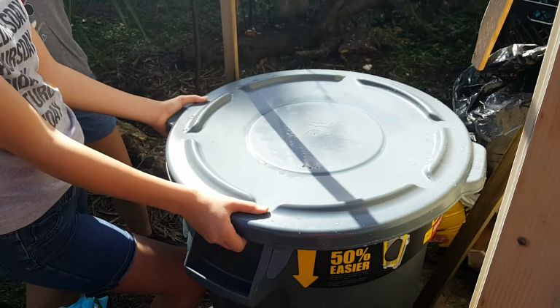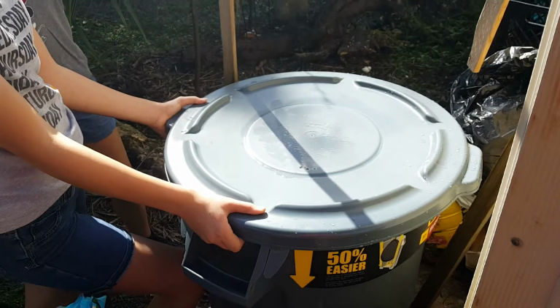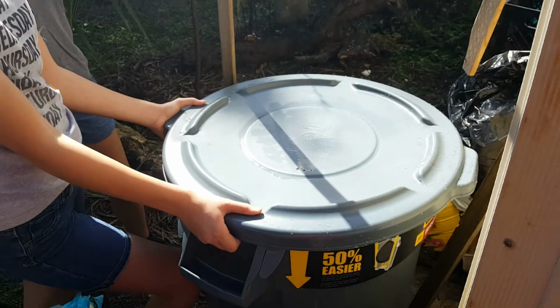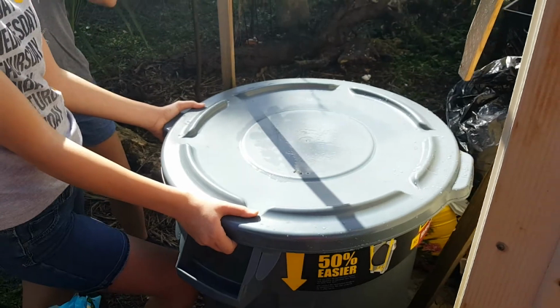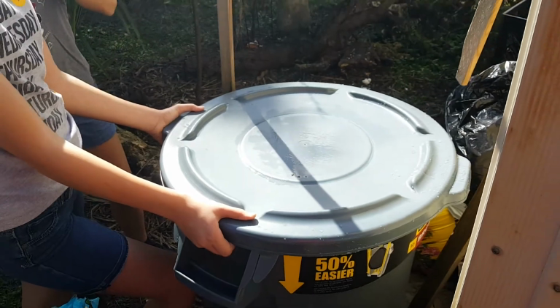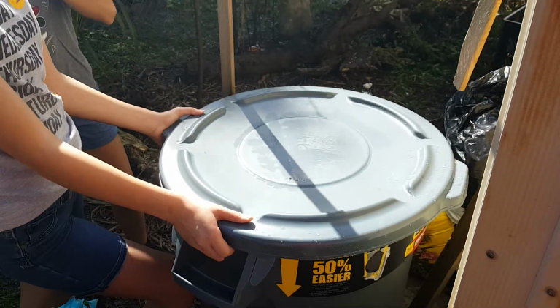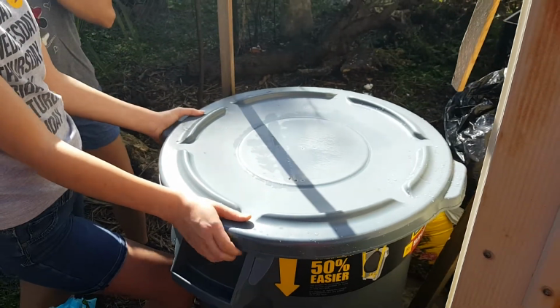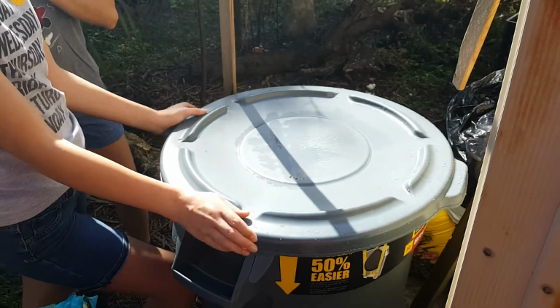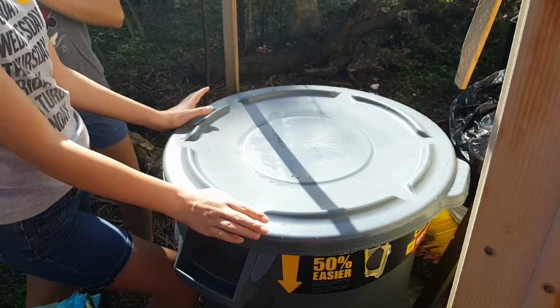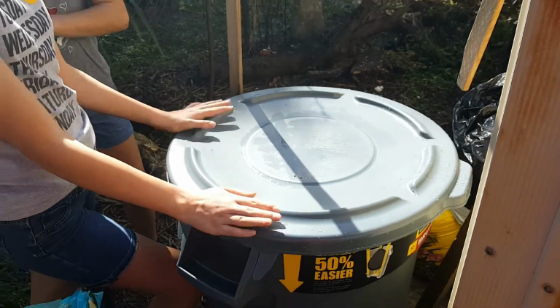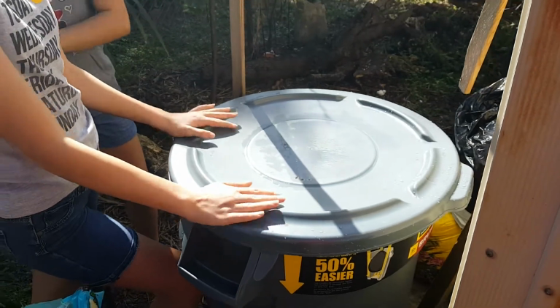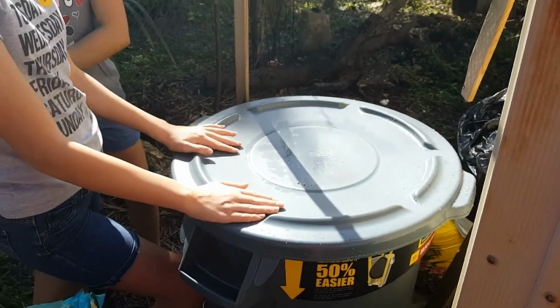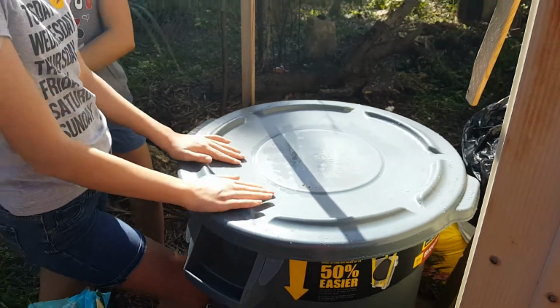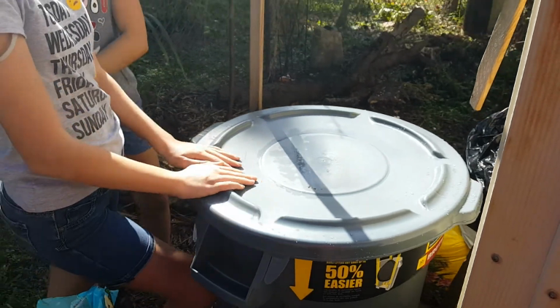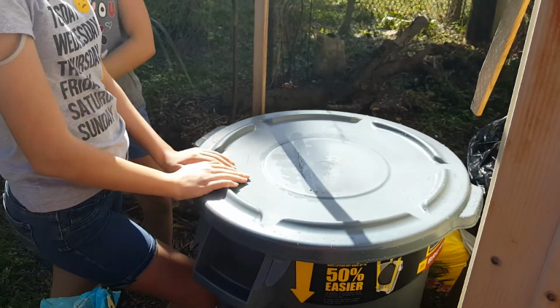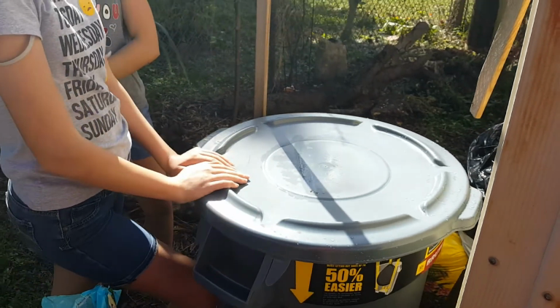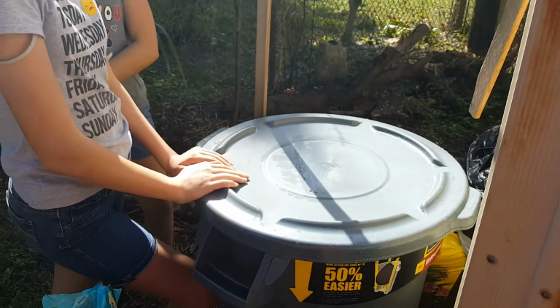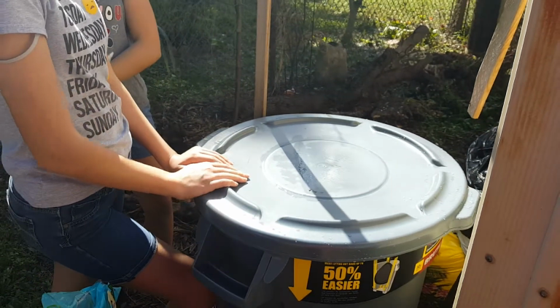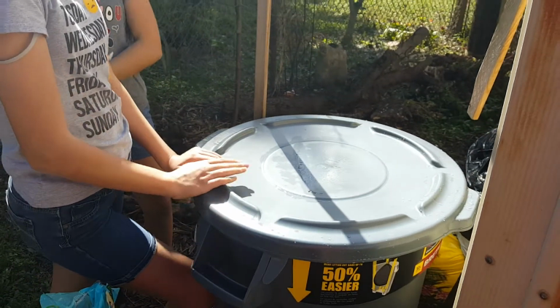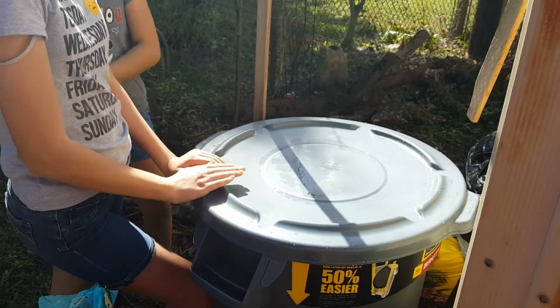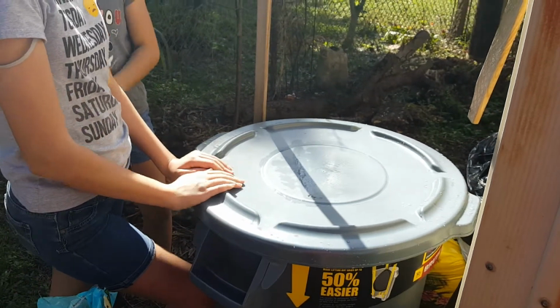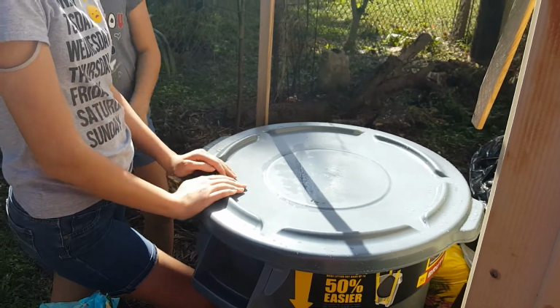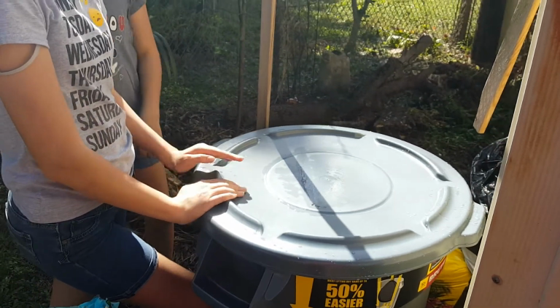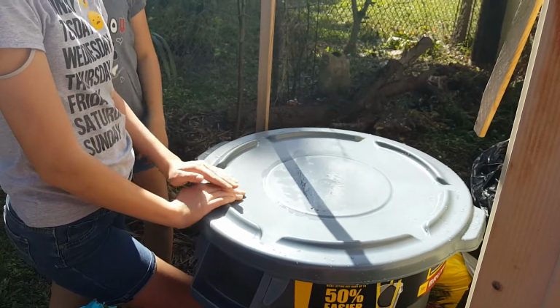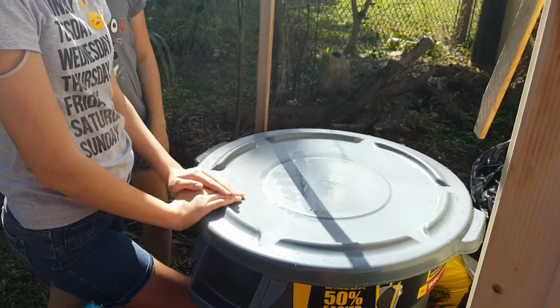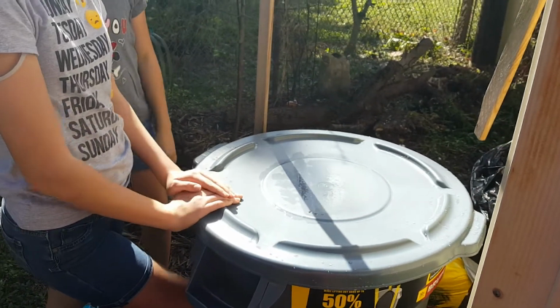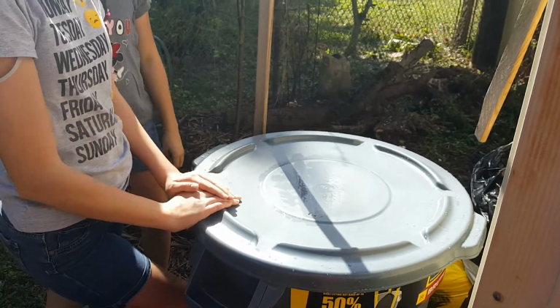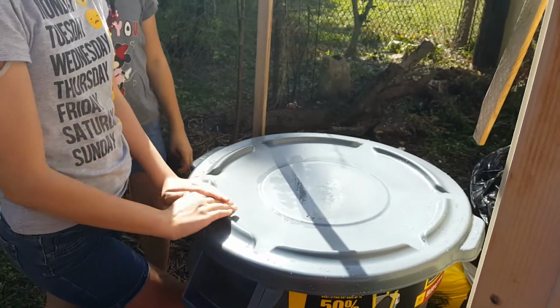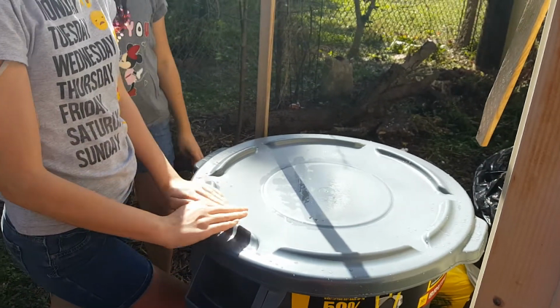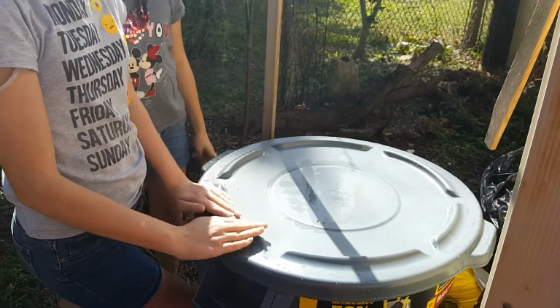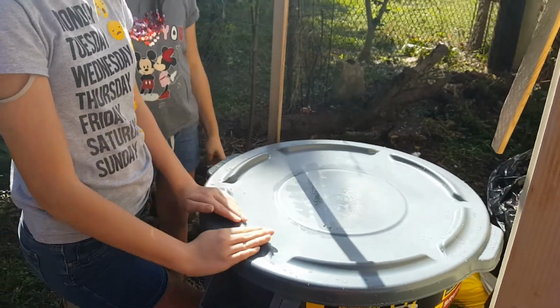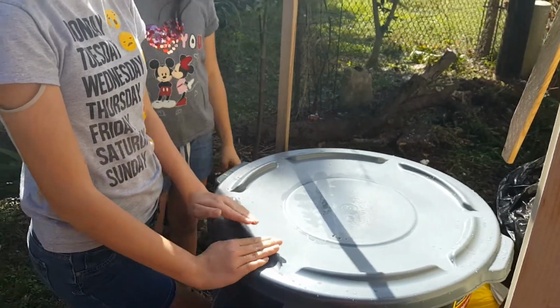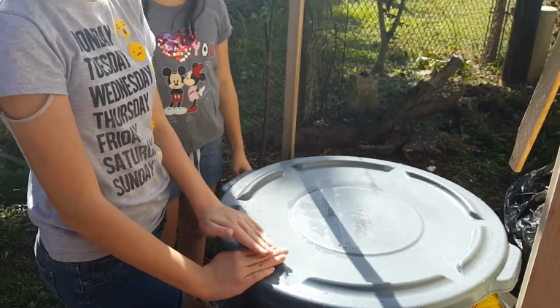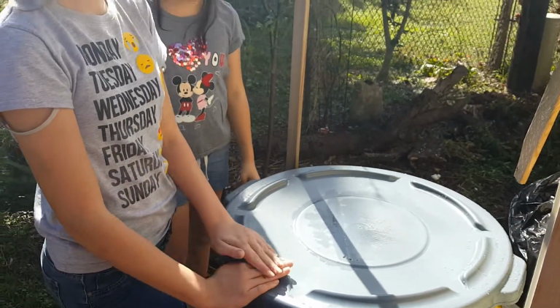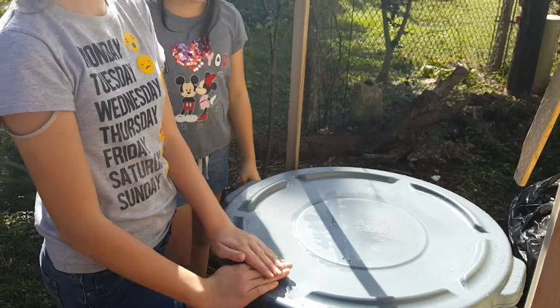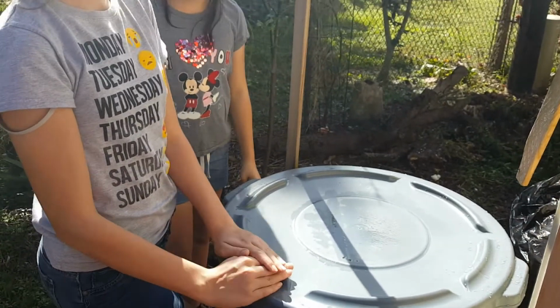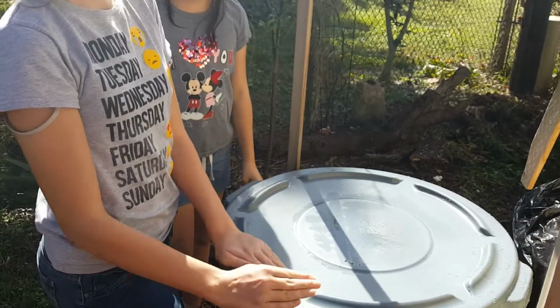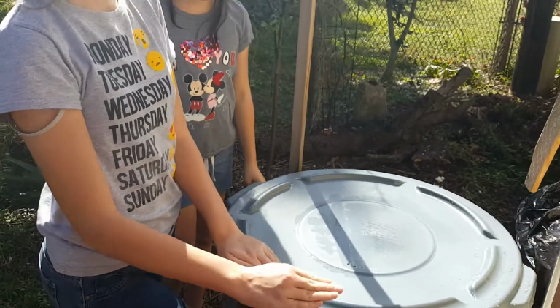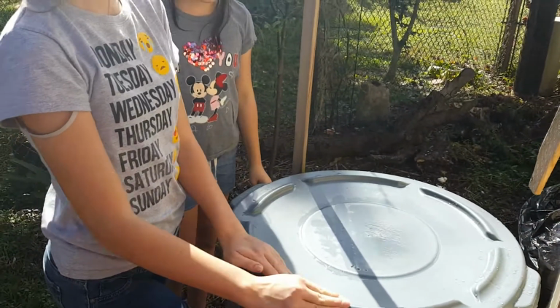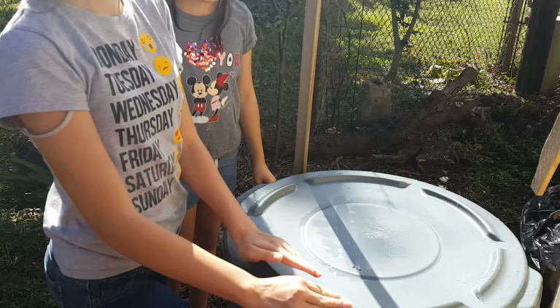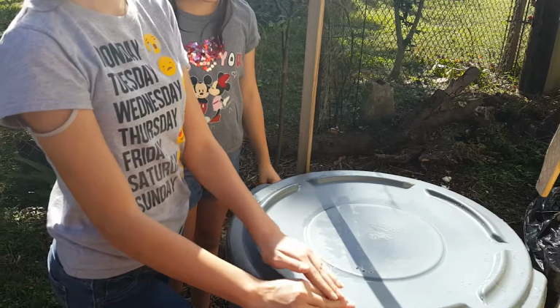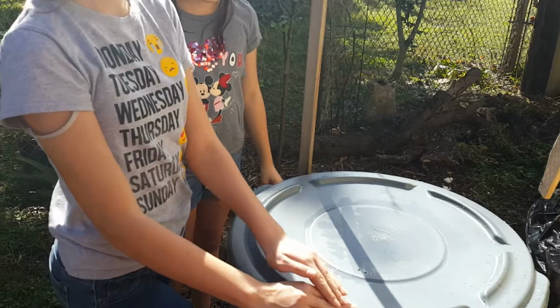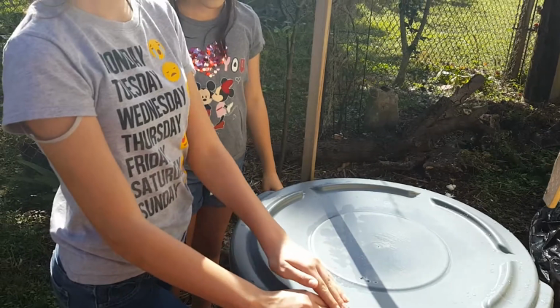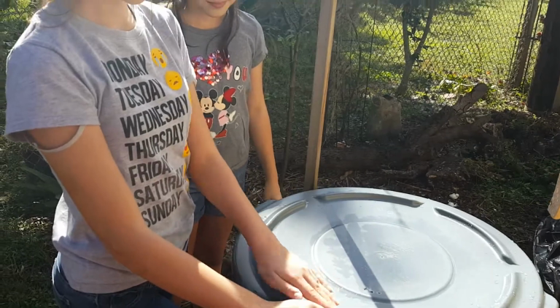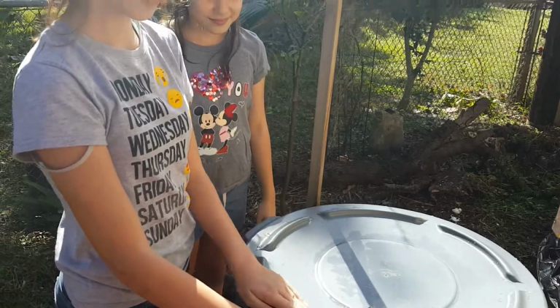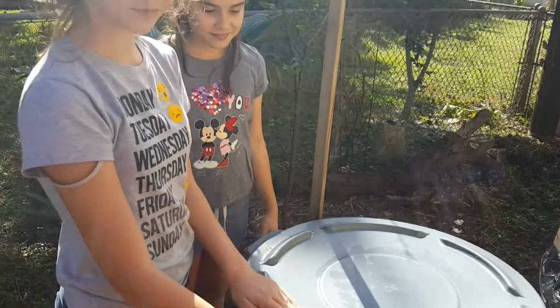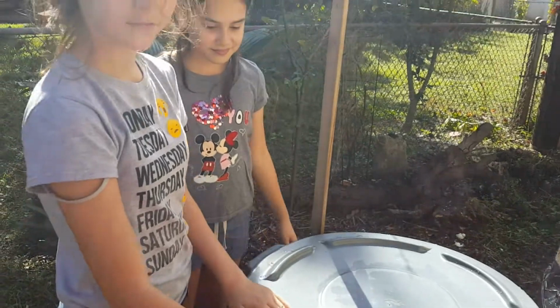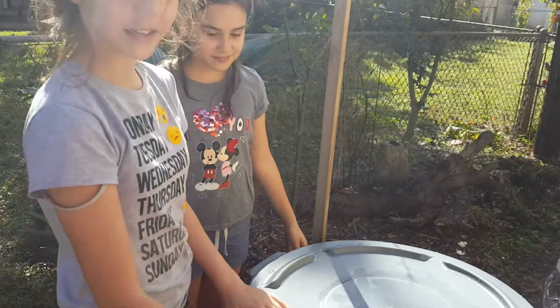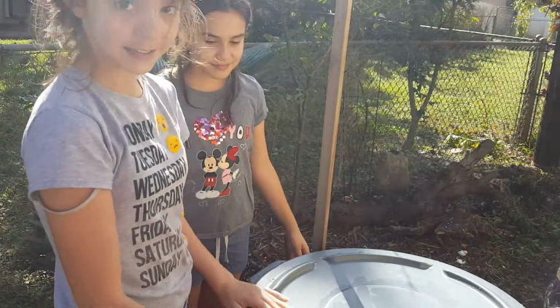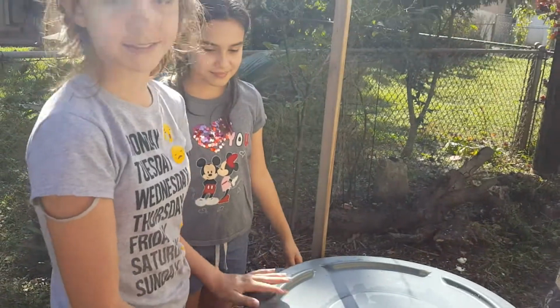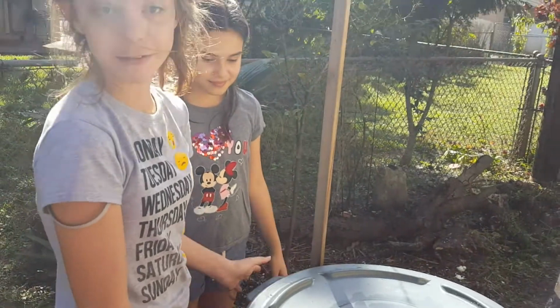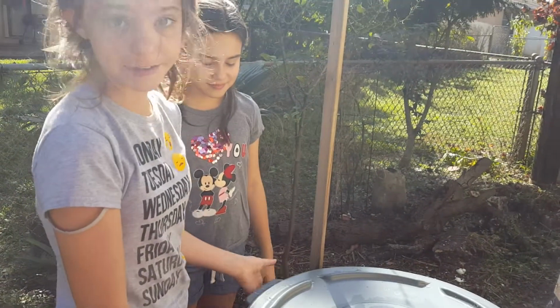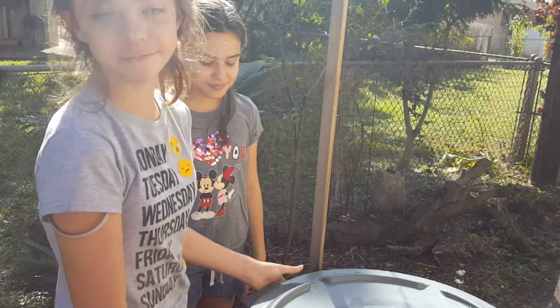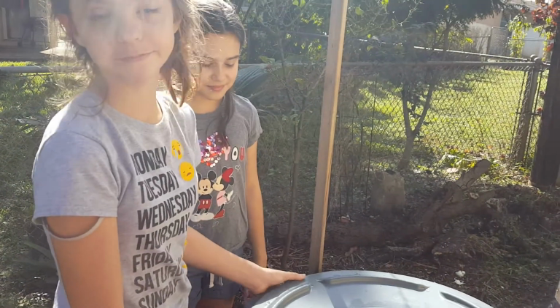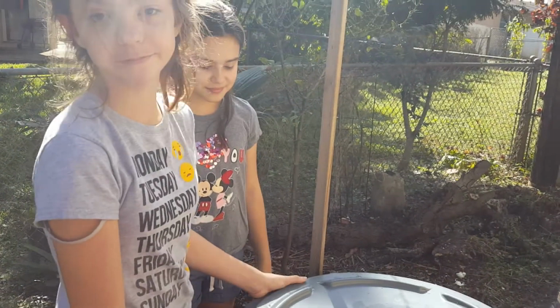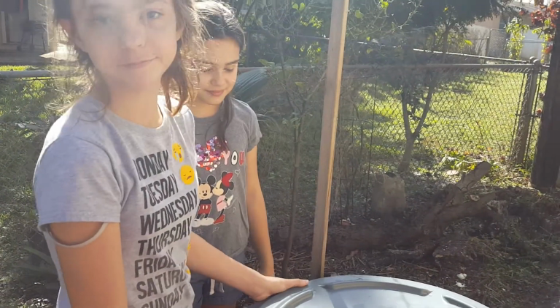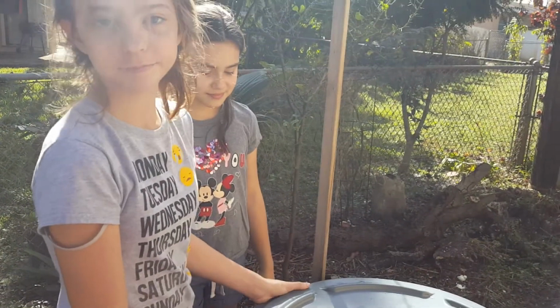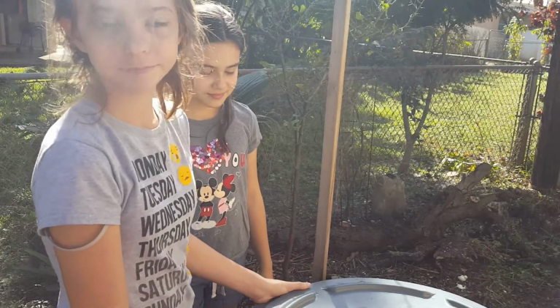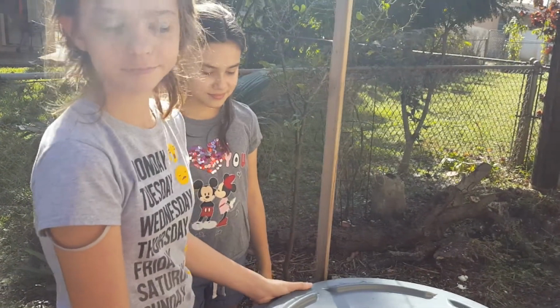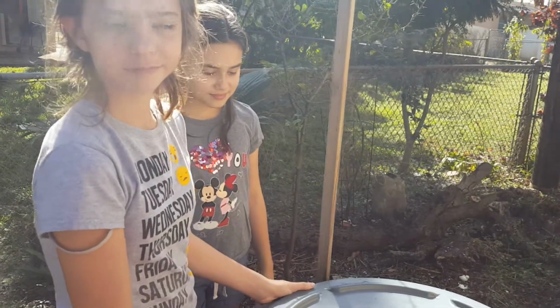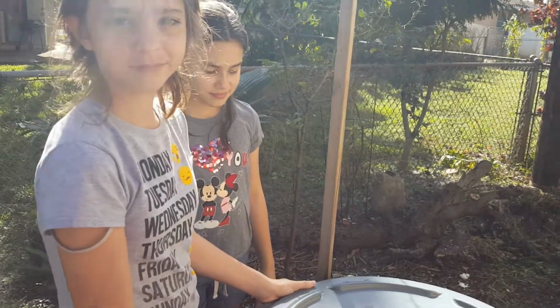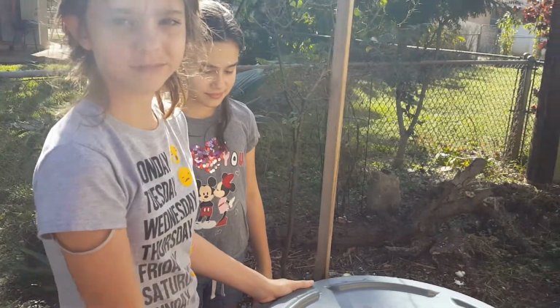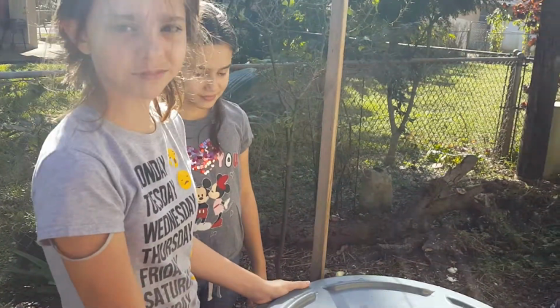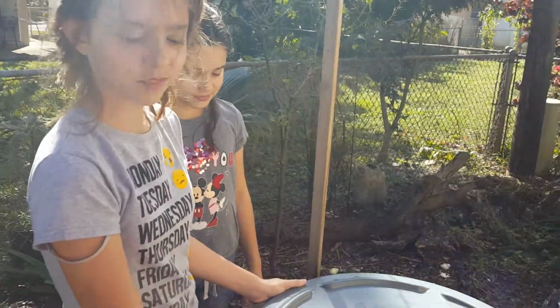We started a new project about a week ago, right Drew? And what is this Drew?